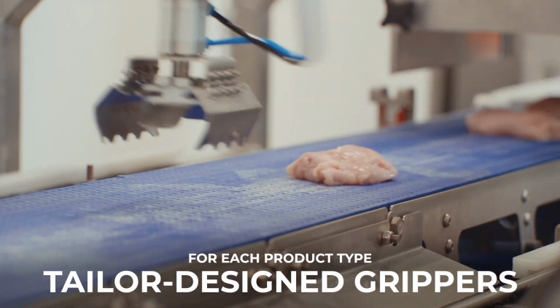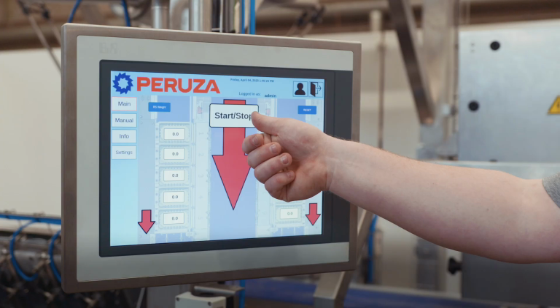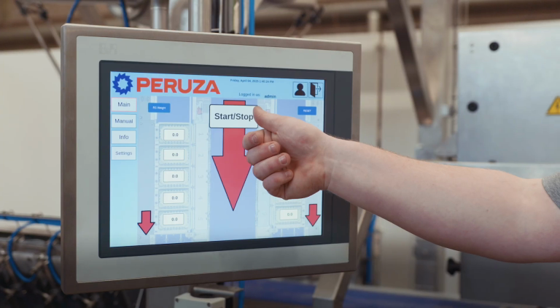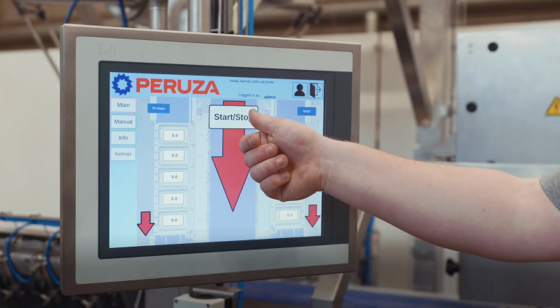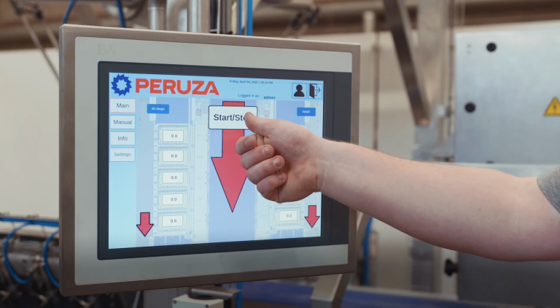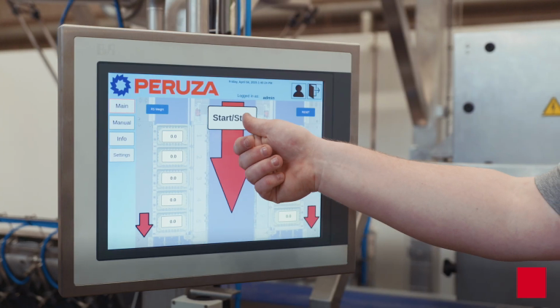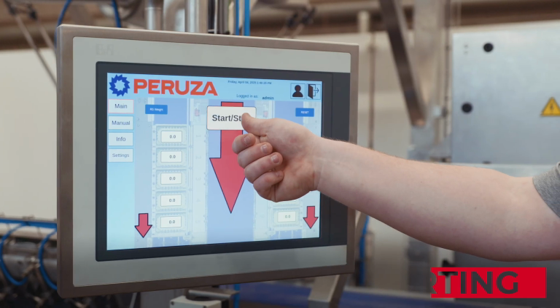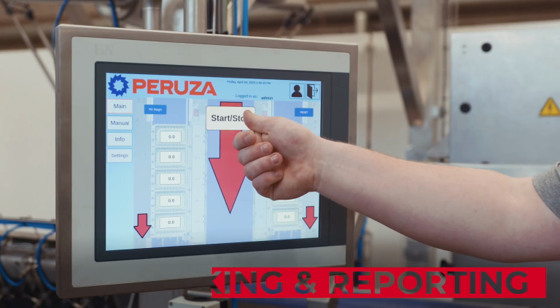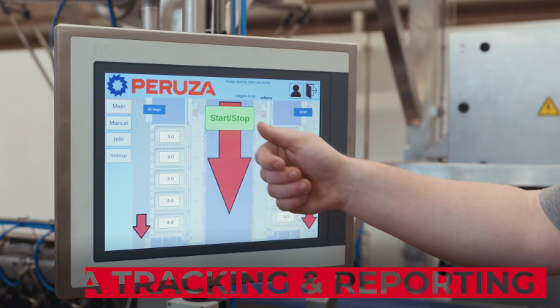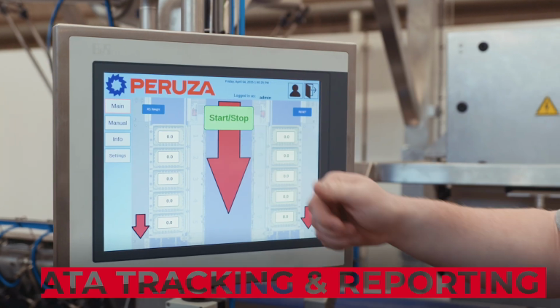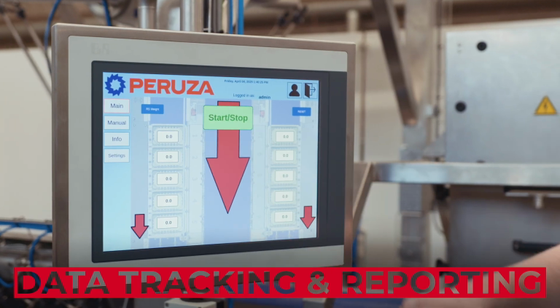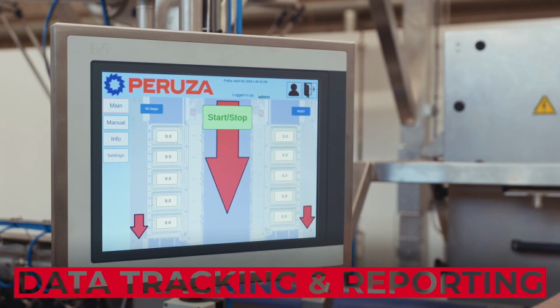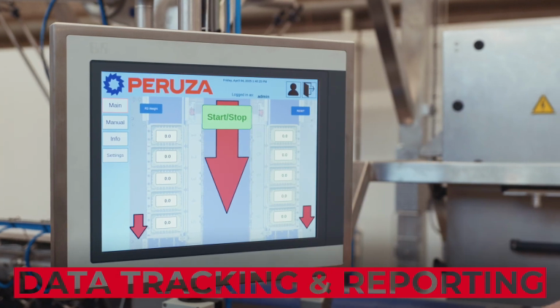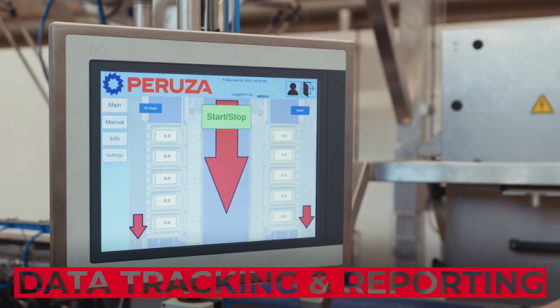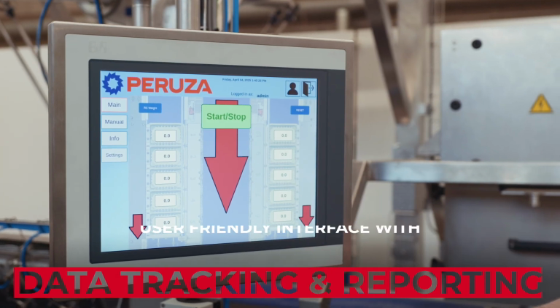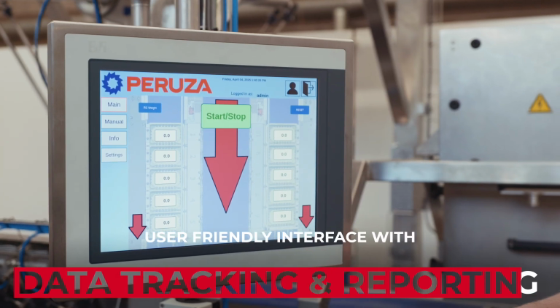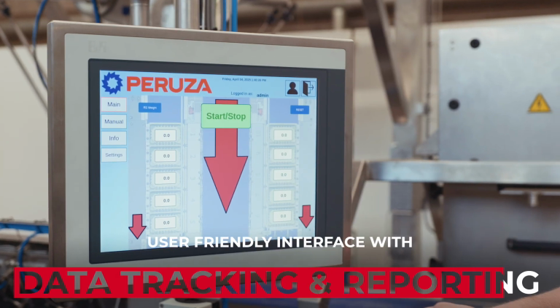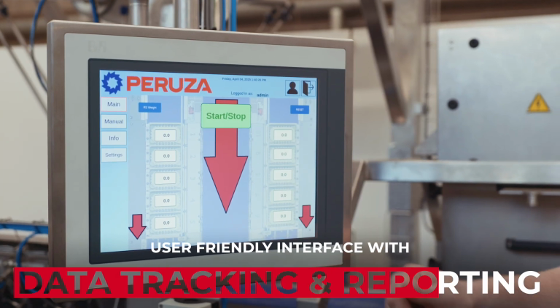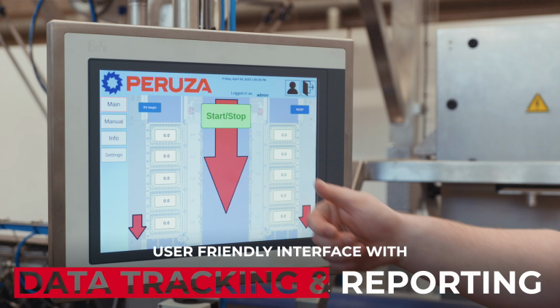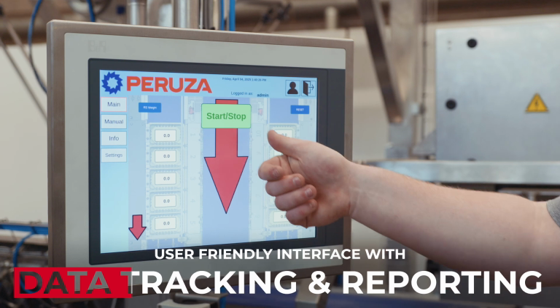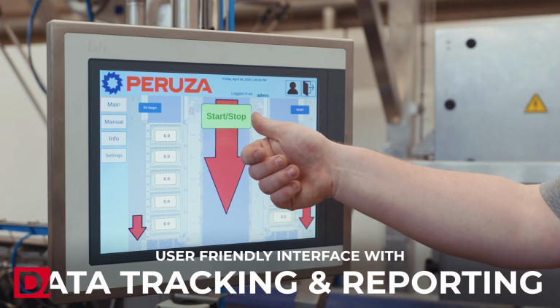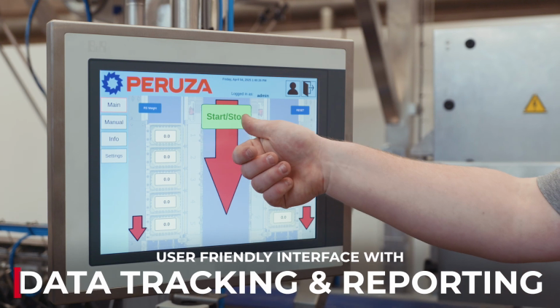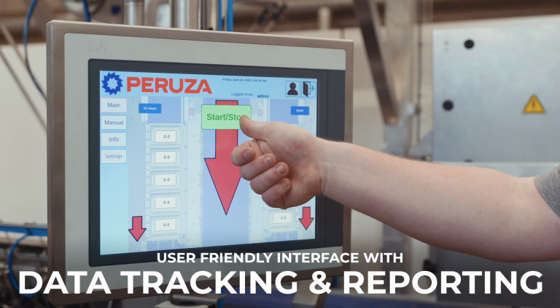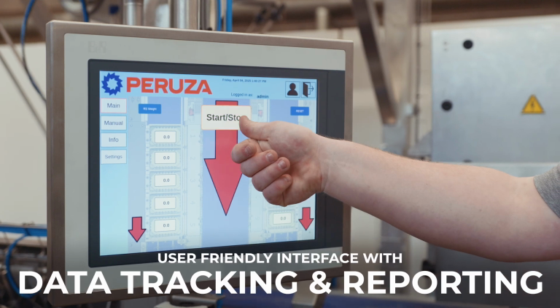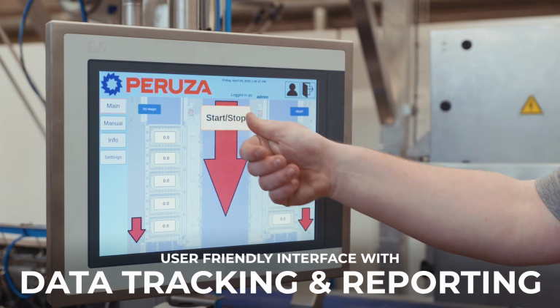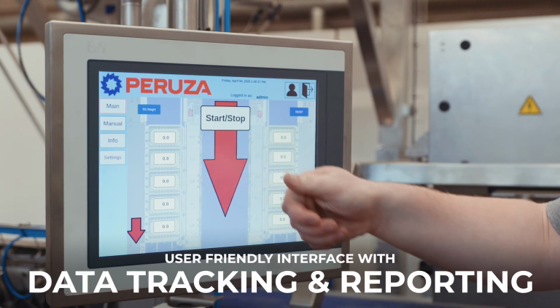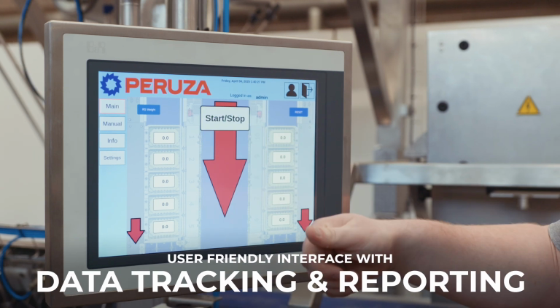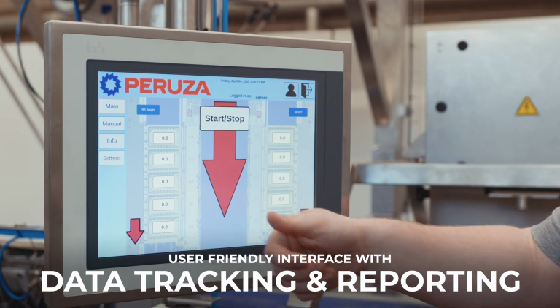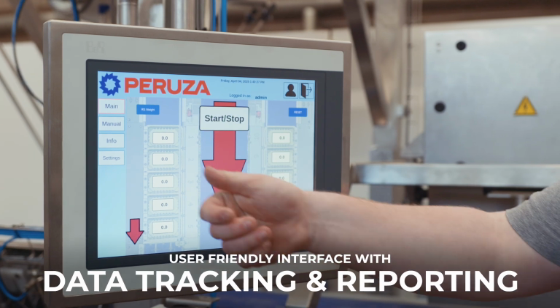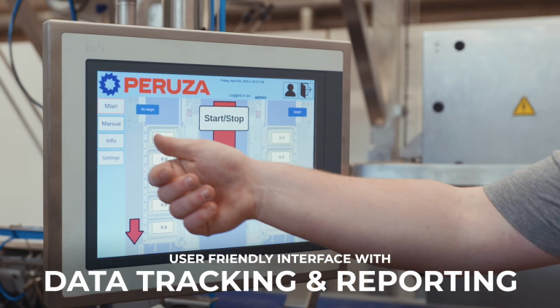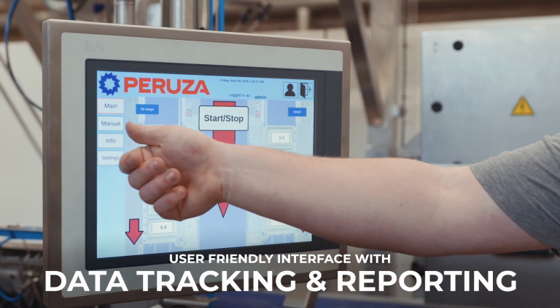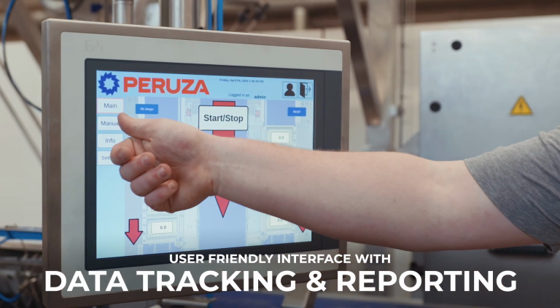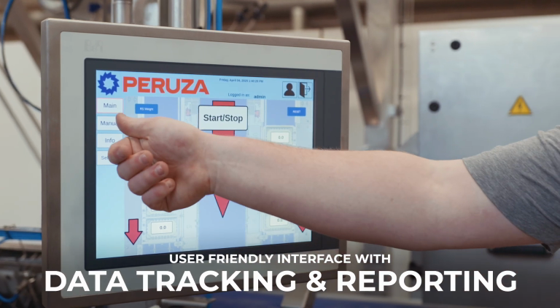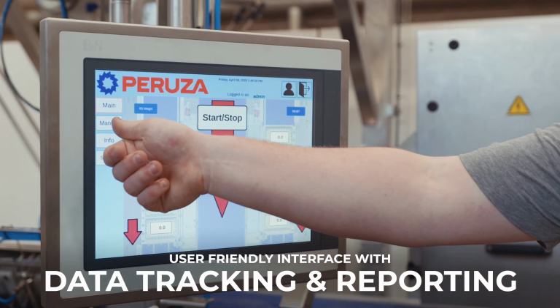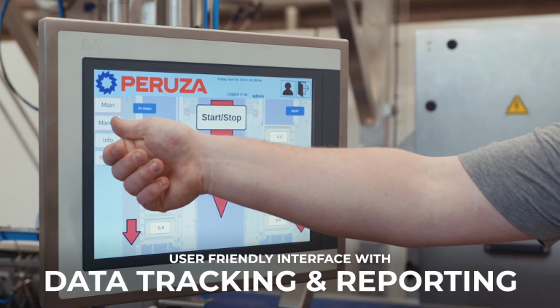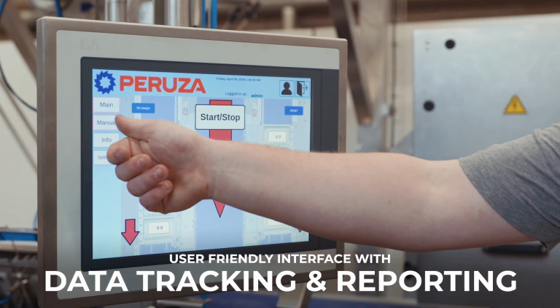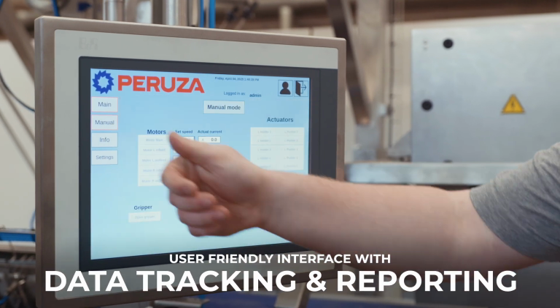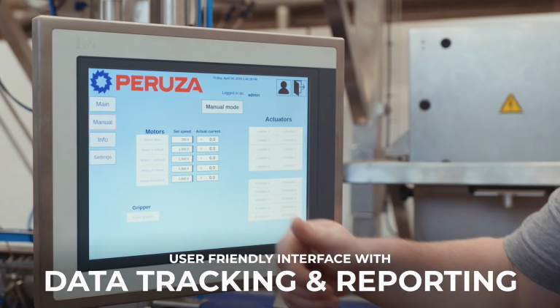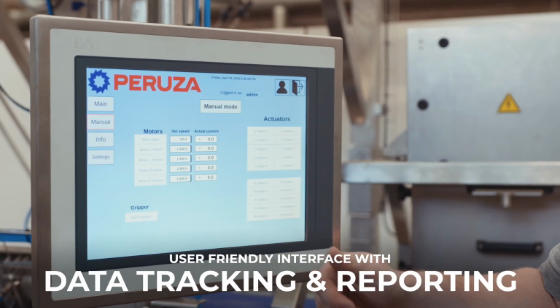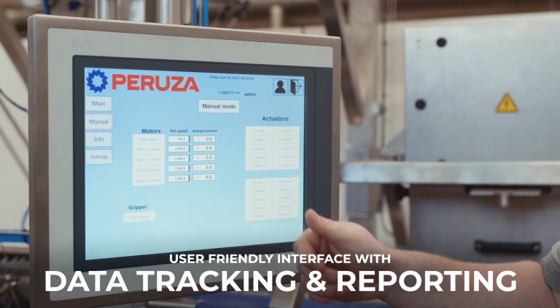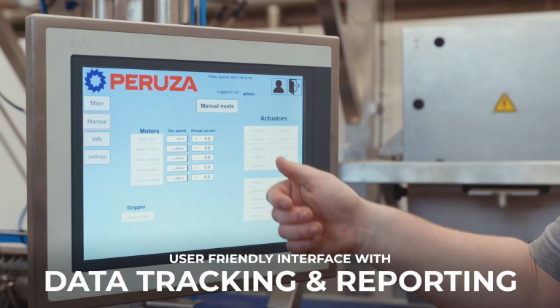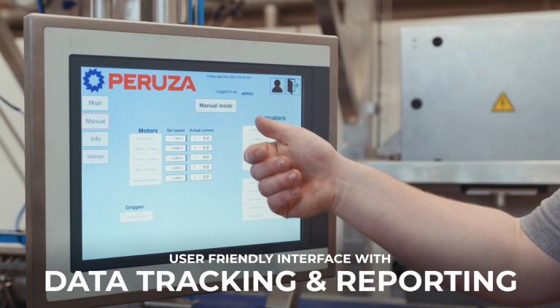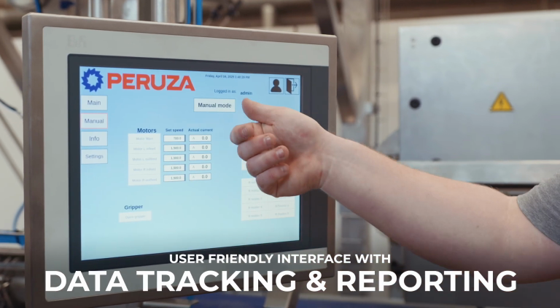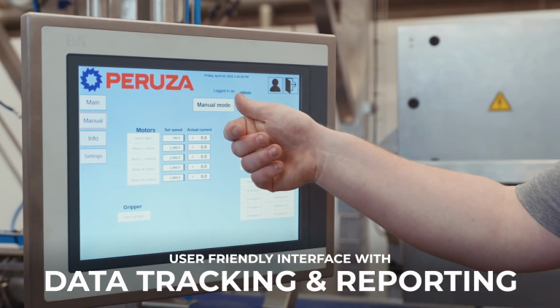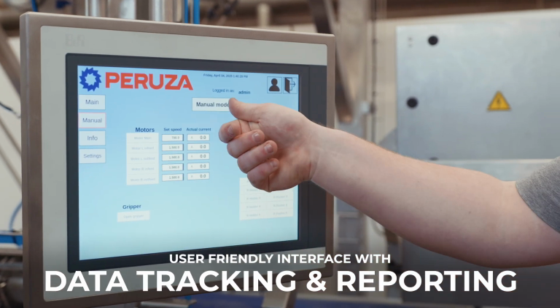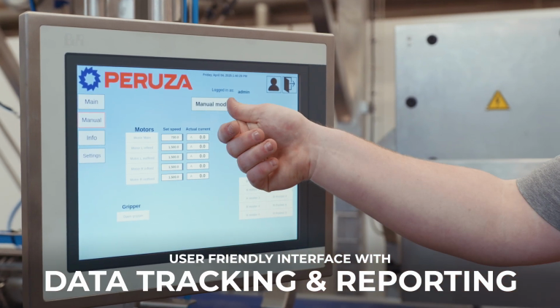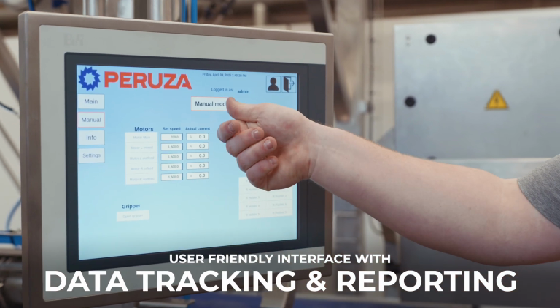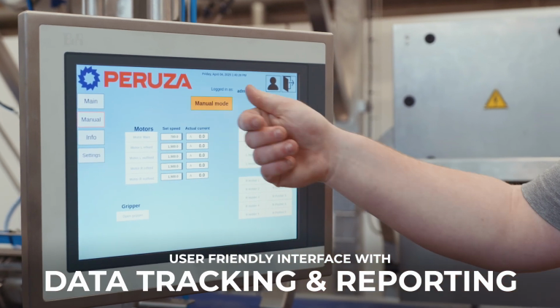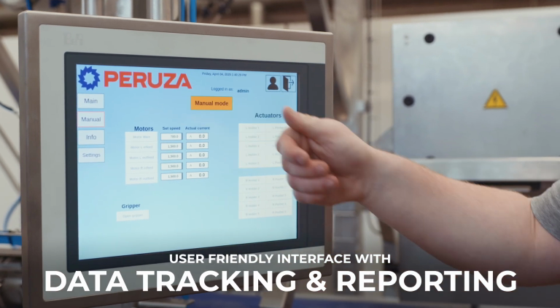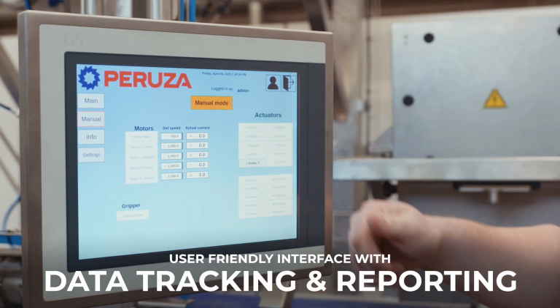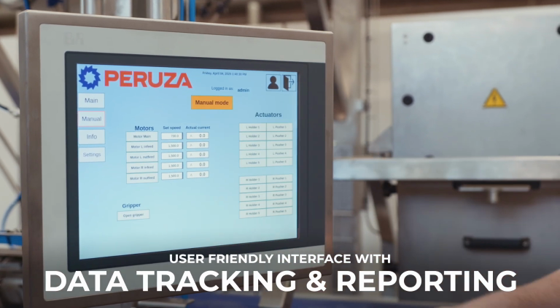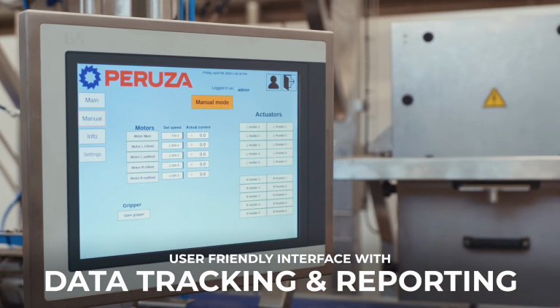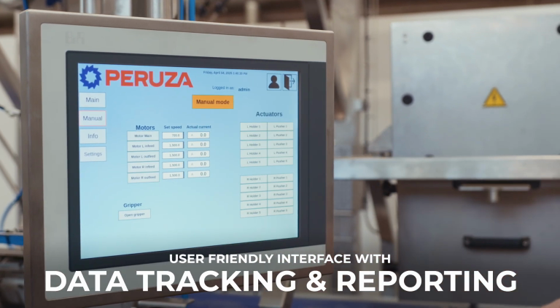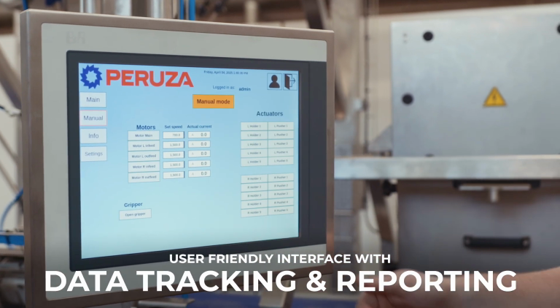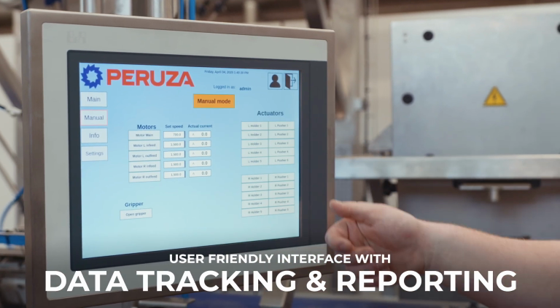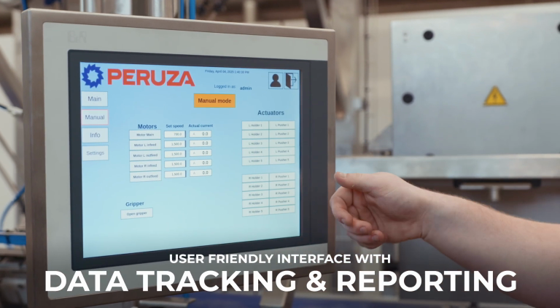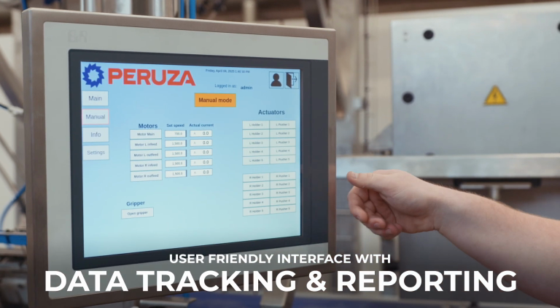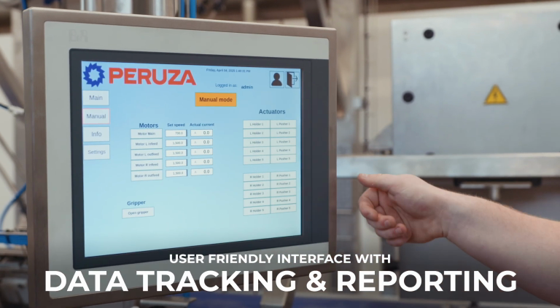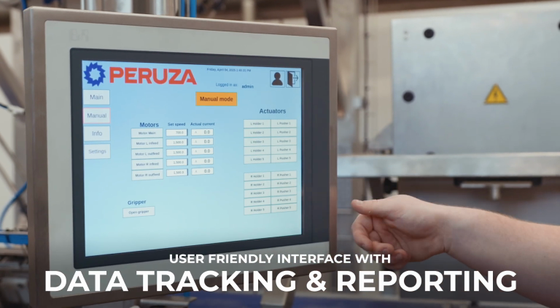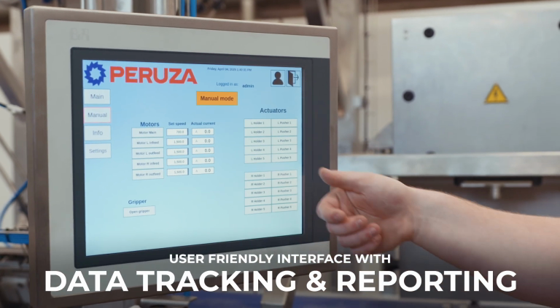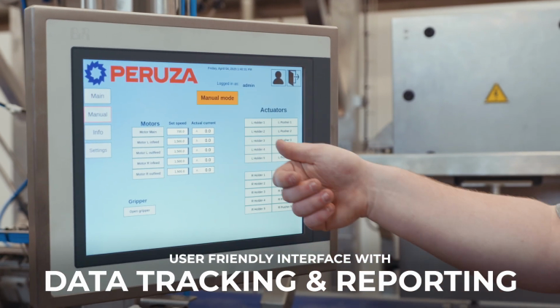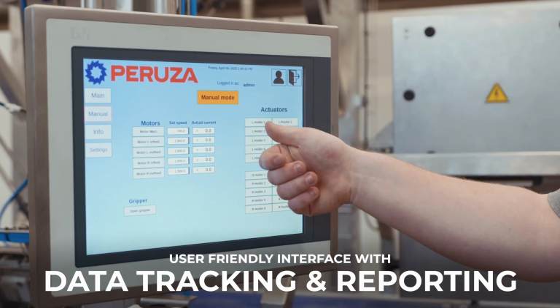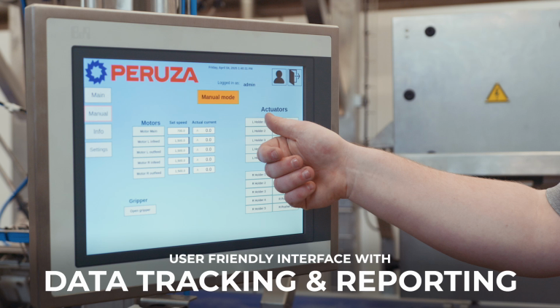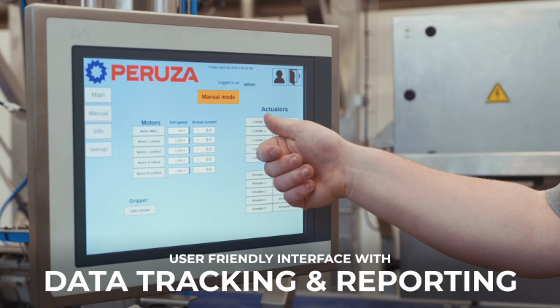The interface? Intuitive and informative. Real-time tracking, insightful reporting — full control at your fingertips.